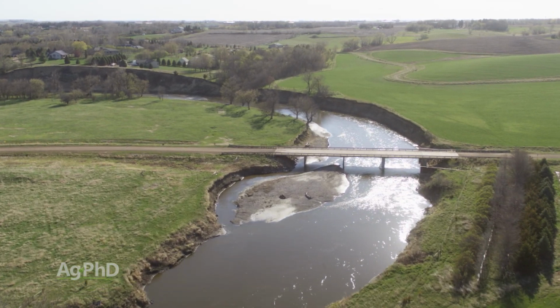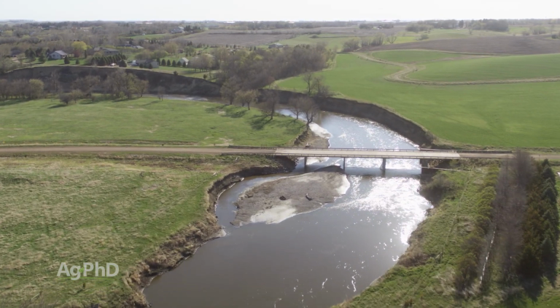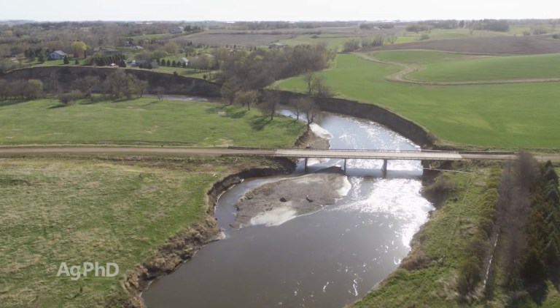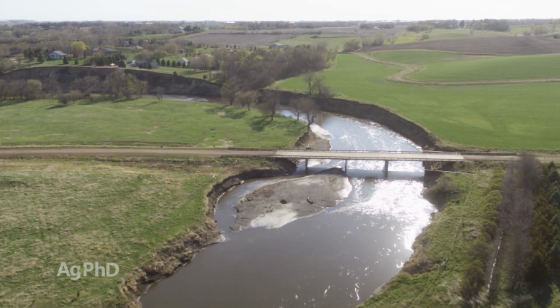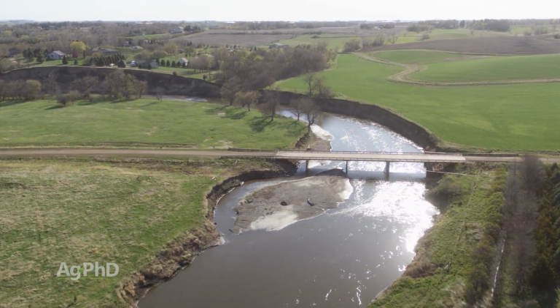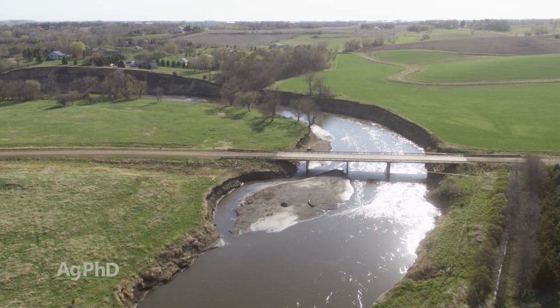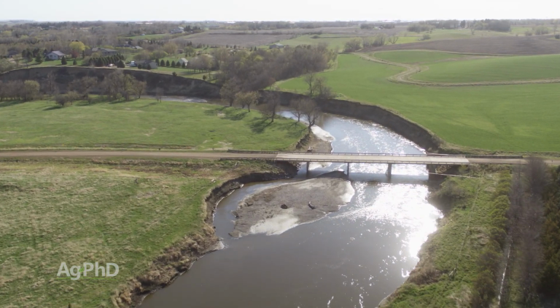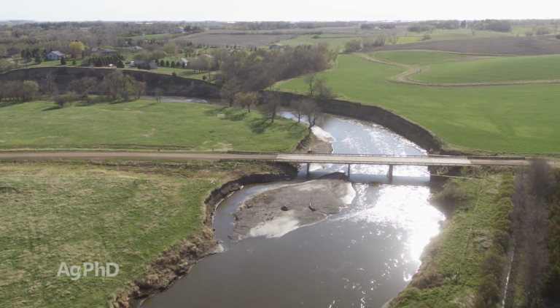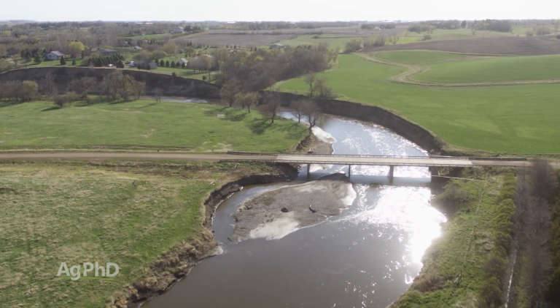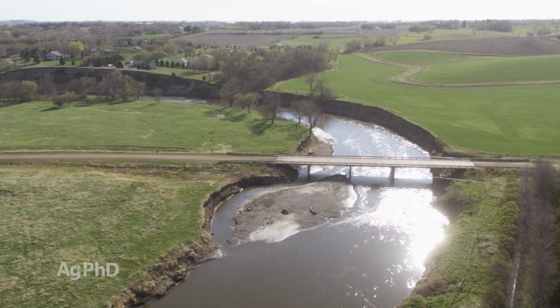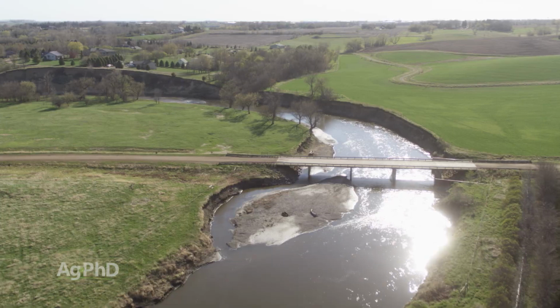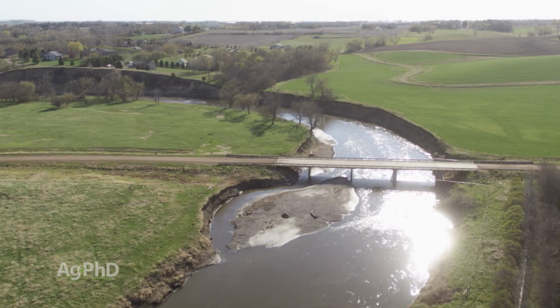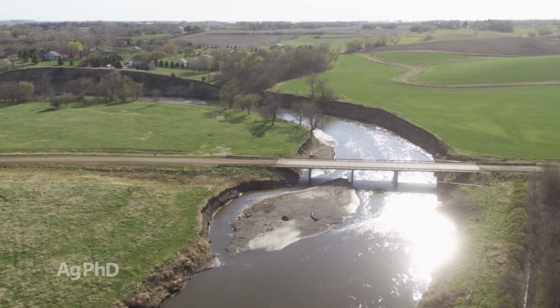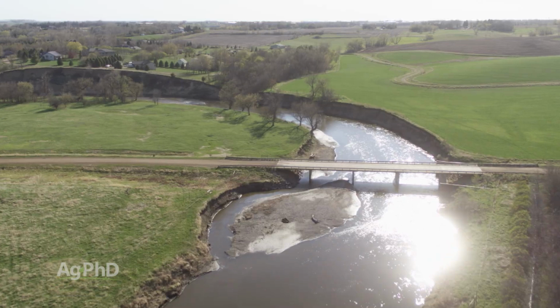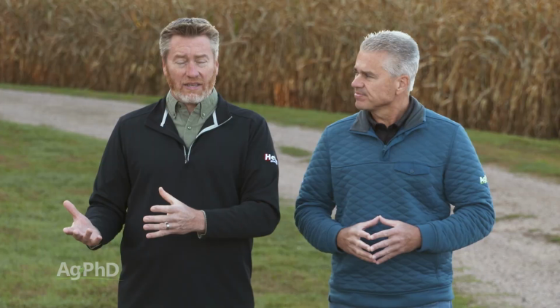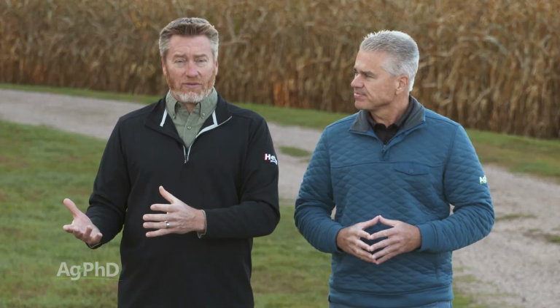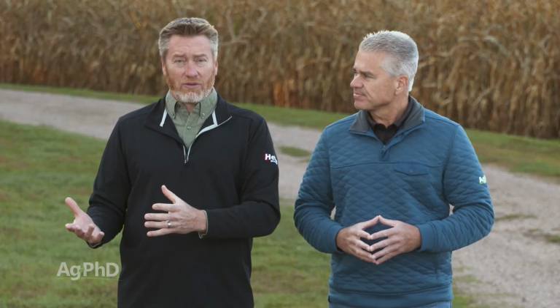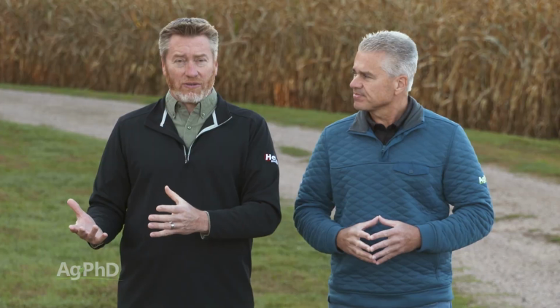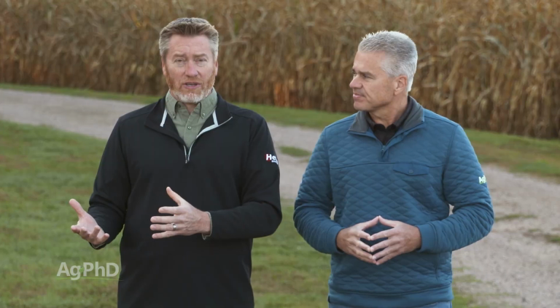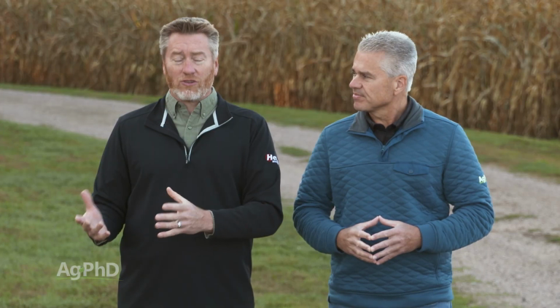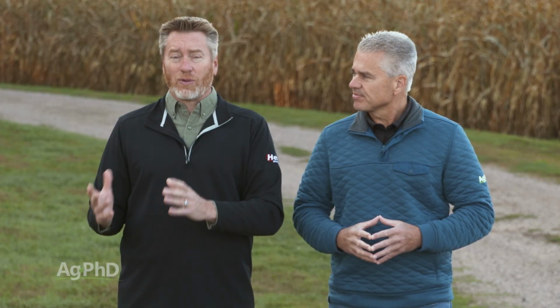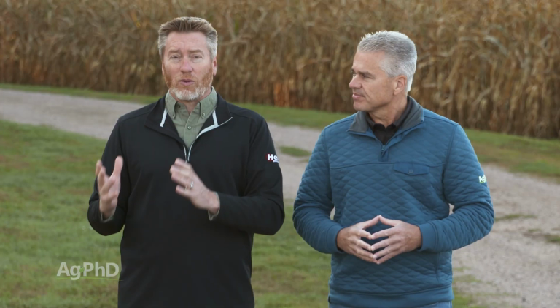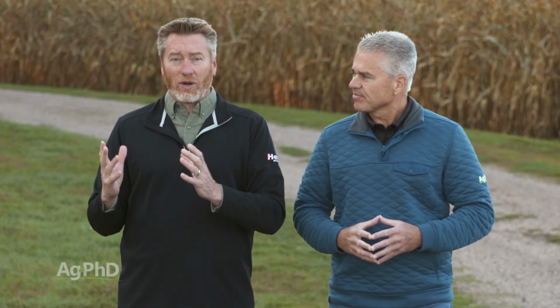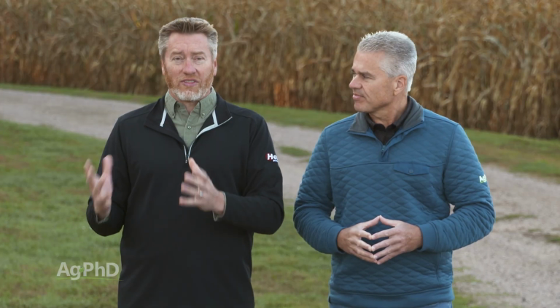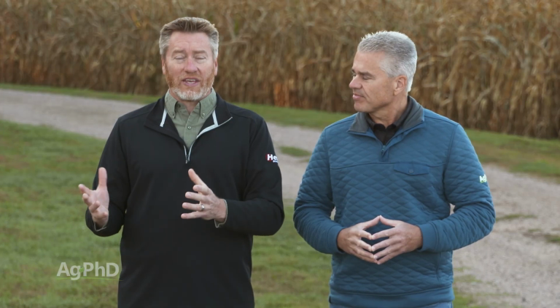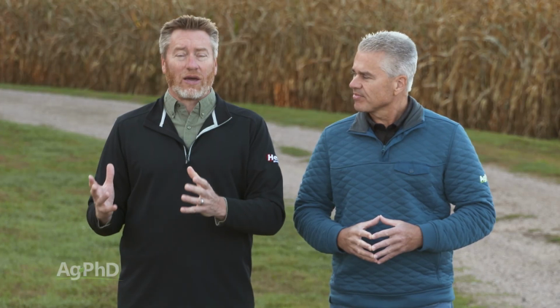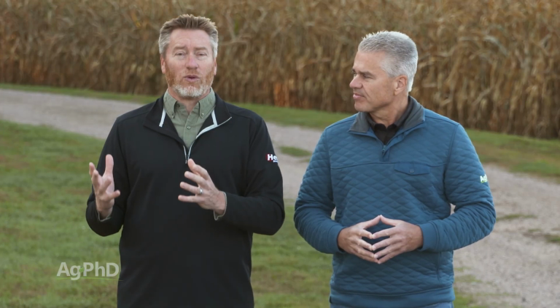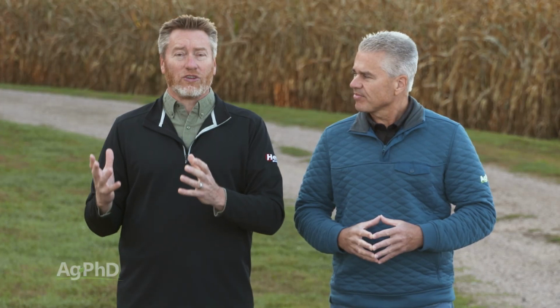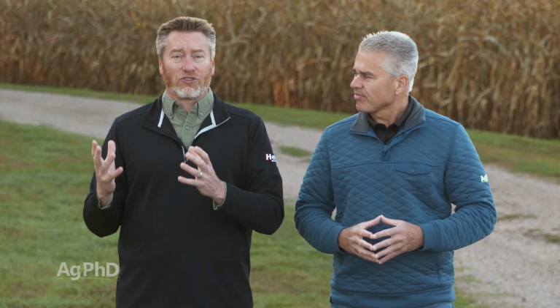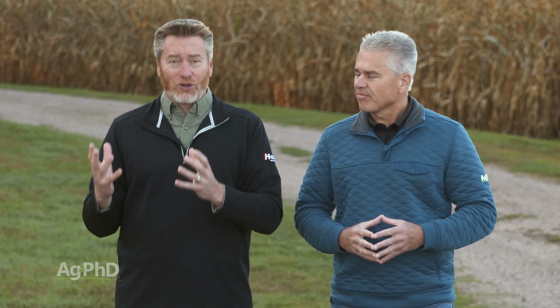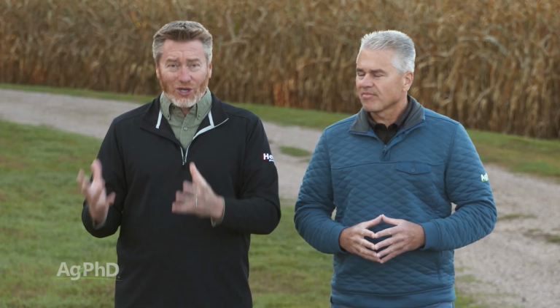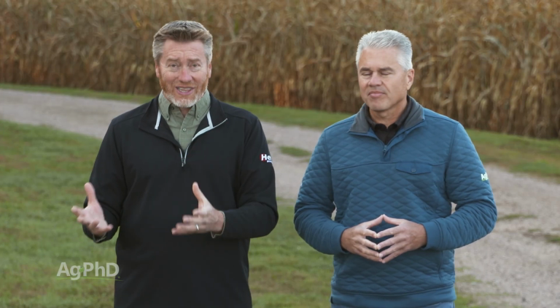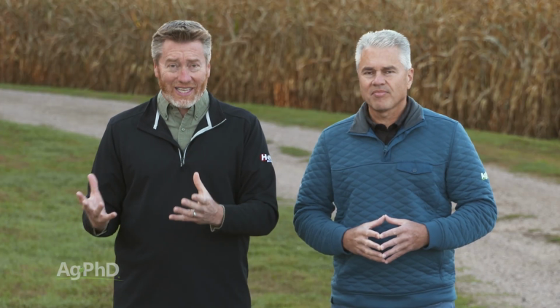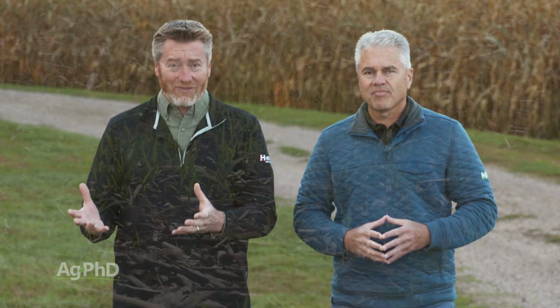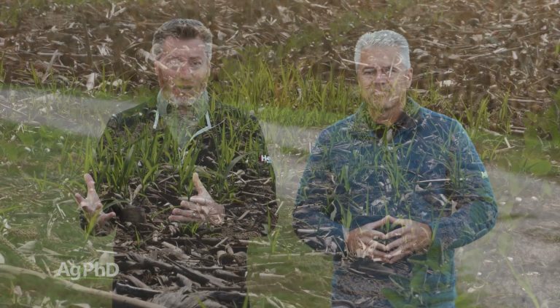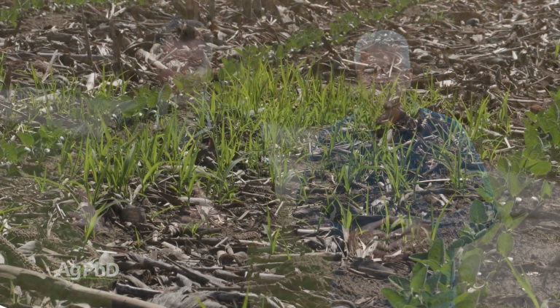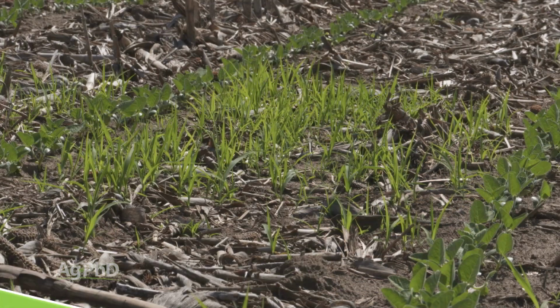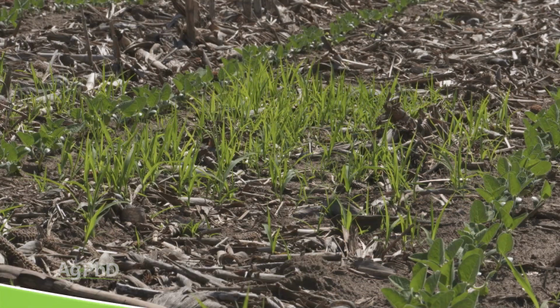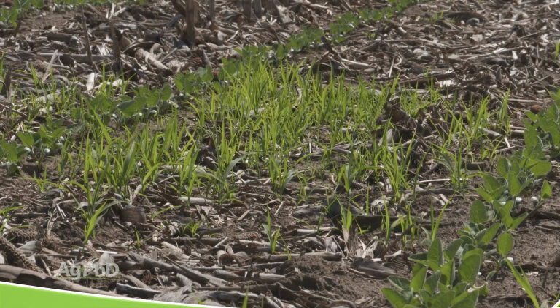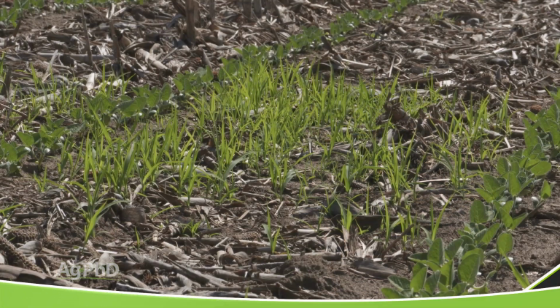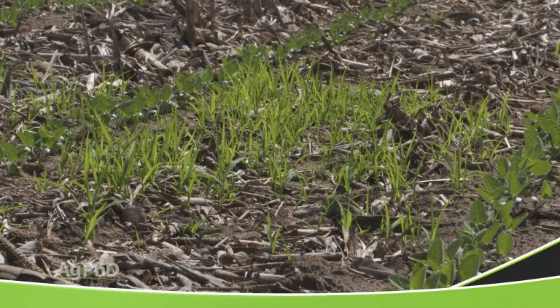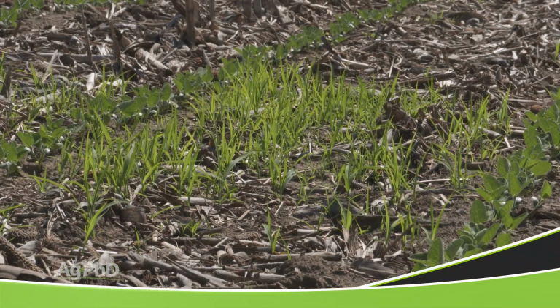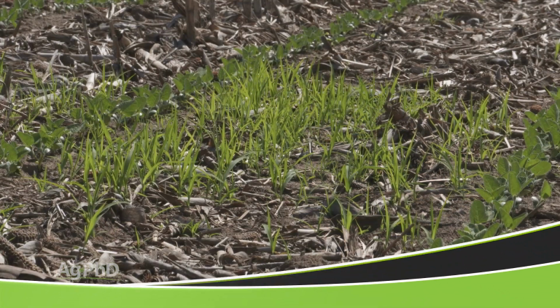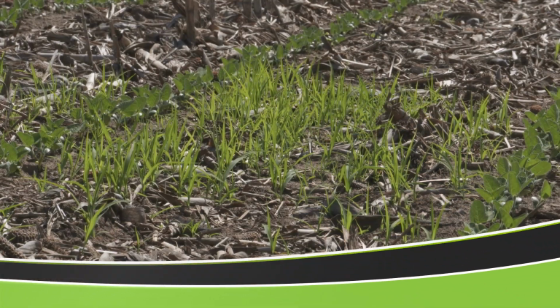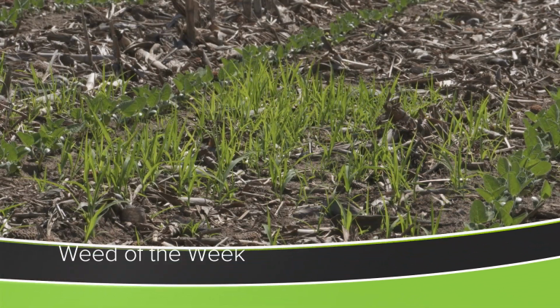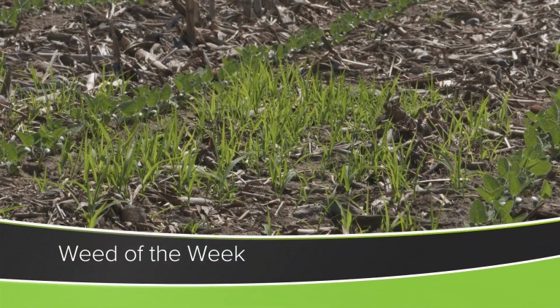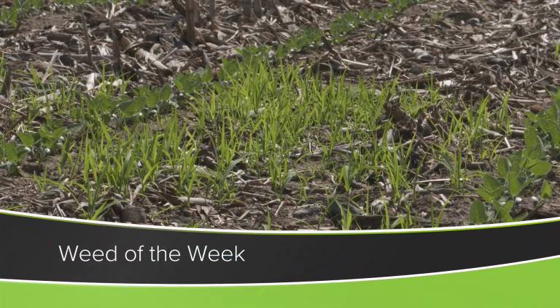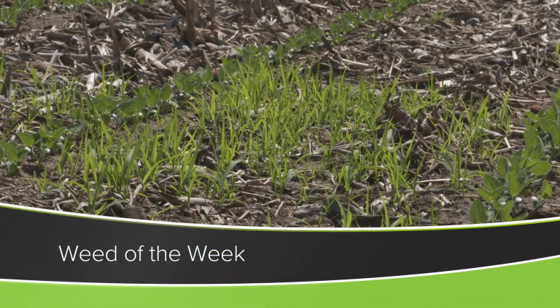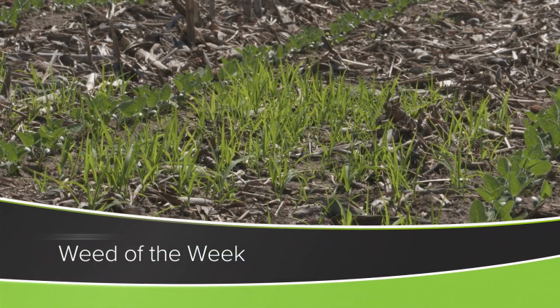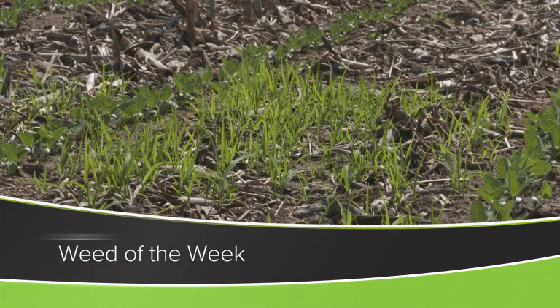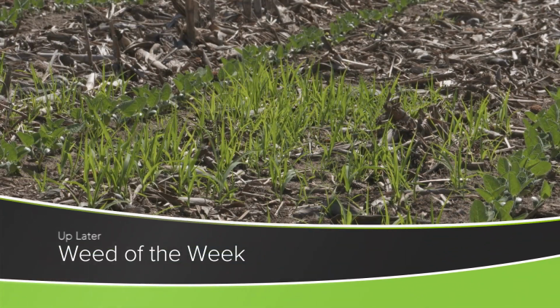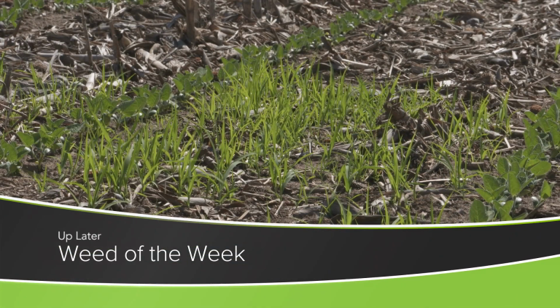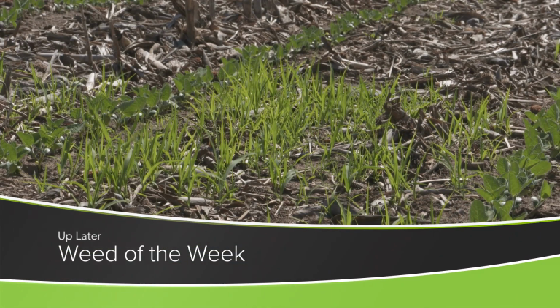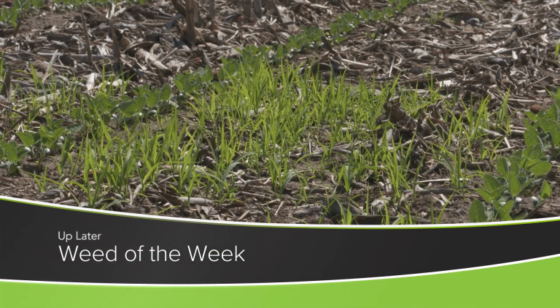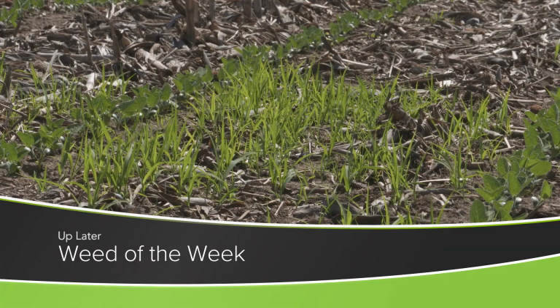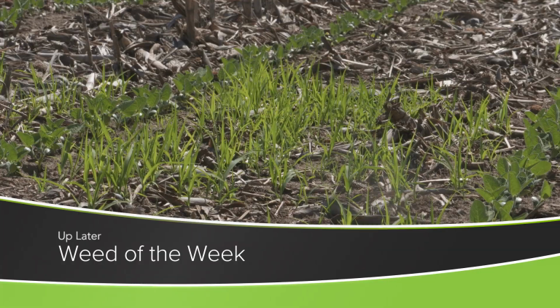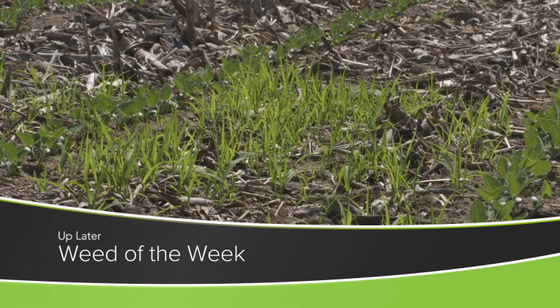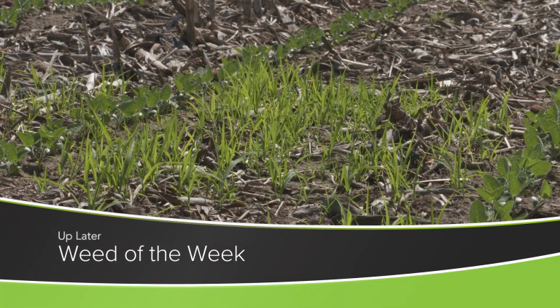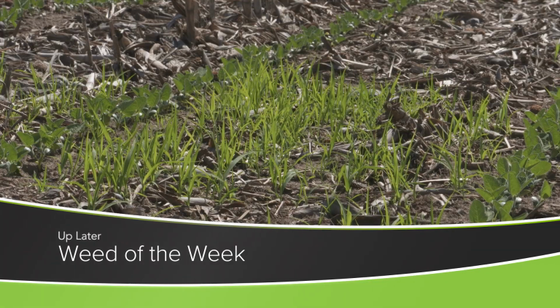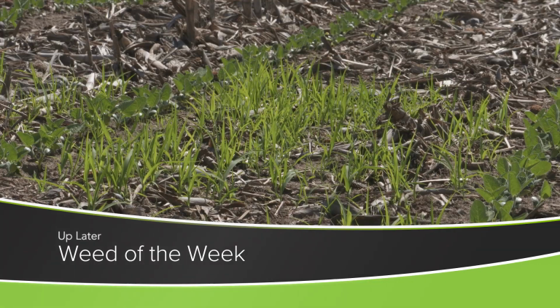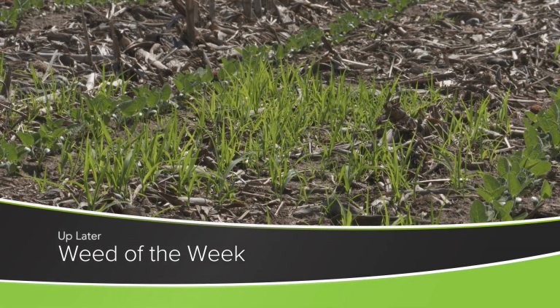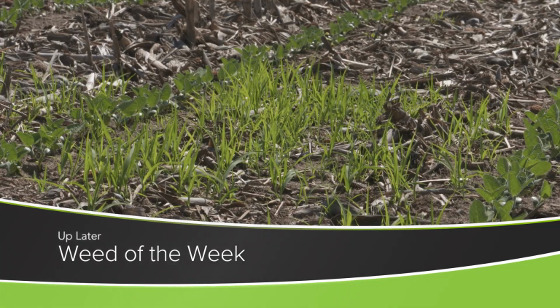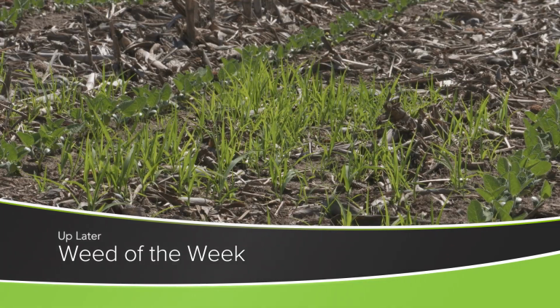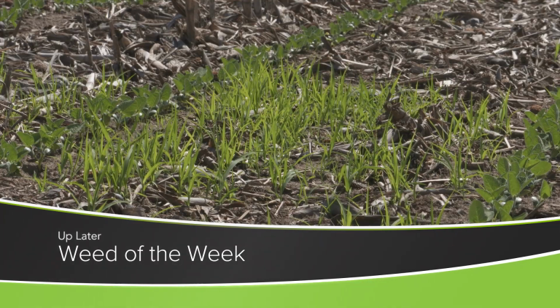We don't want our soil to leave our fields, but one thing I wish could leave our fields is weeds. Can you identify this week's Weed of the Week?